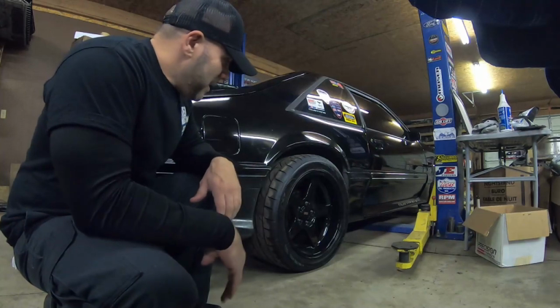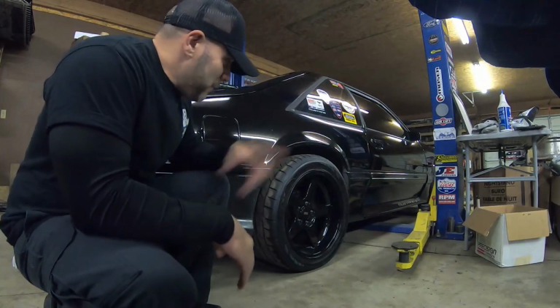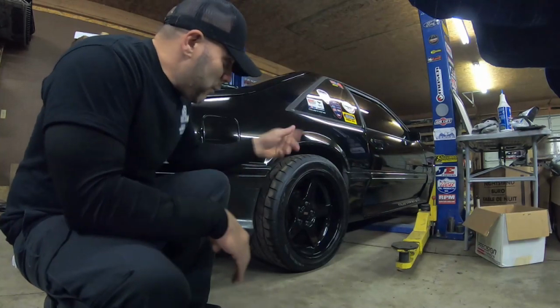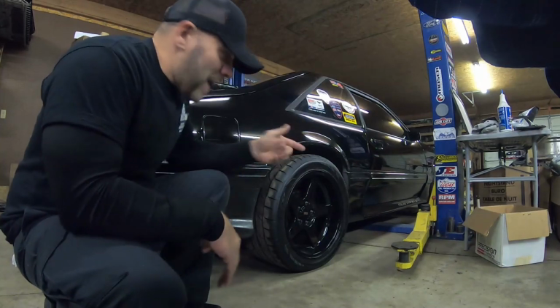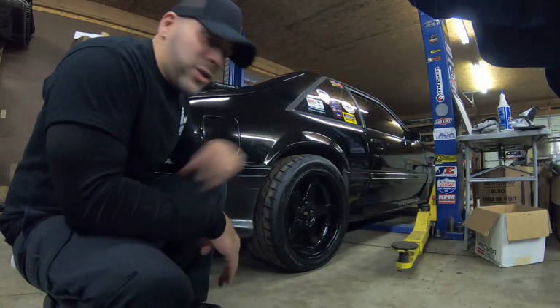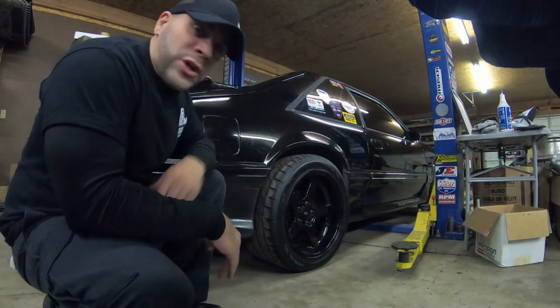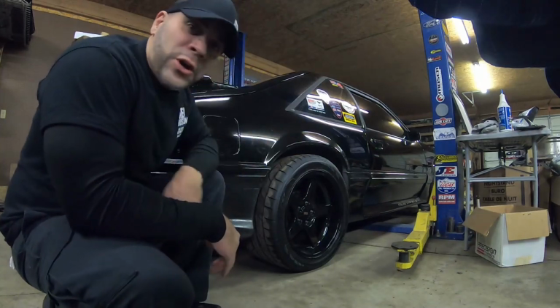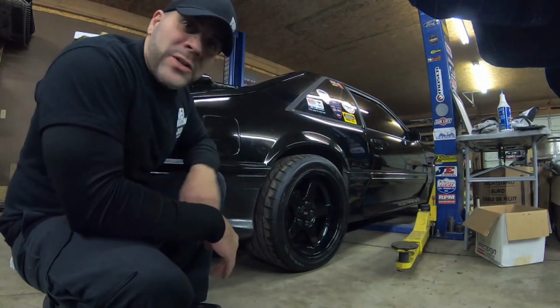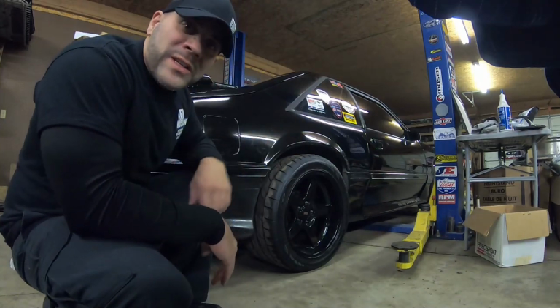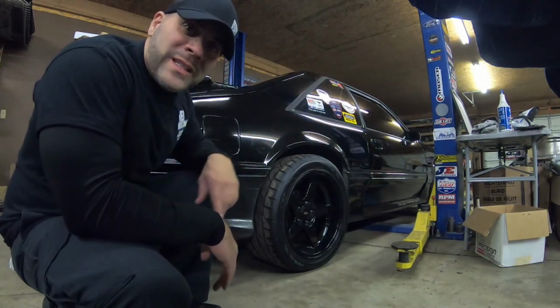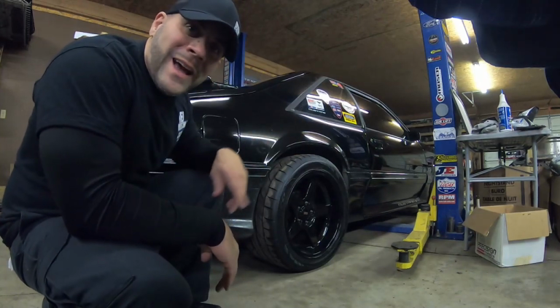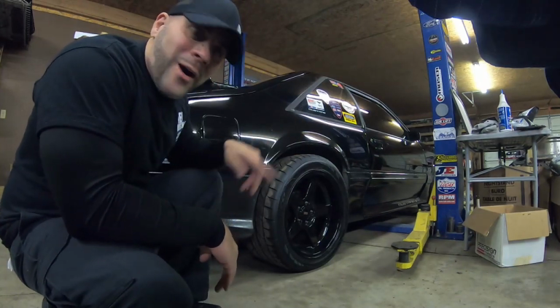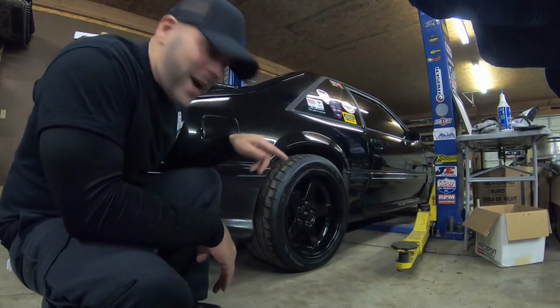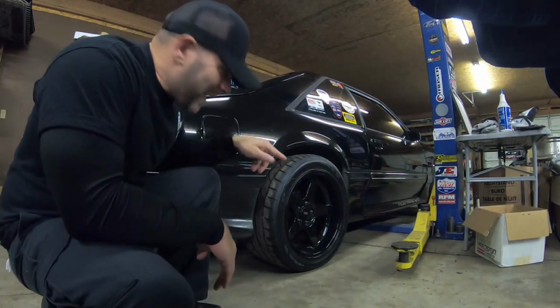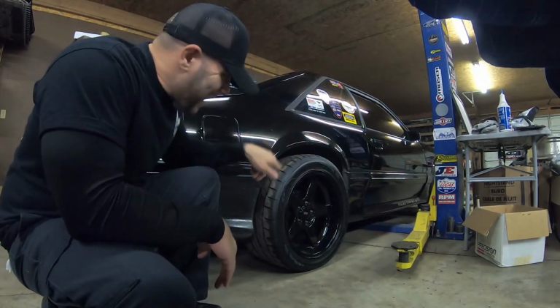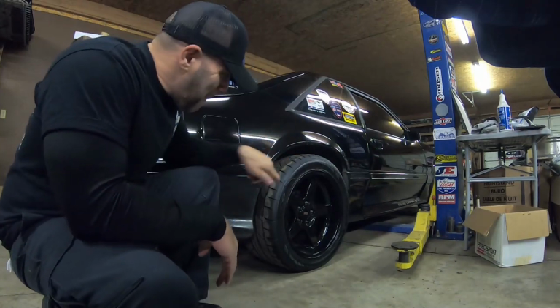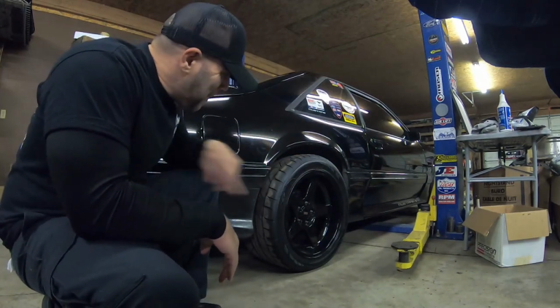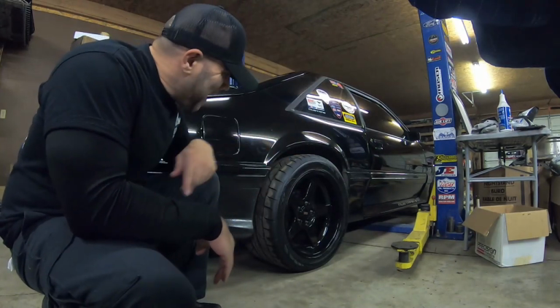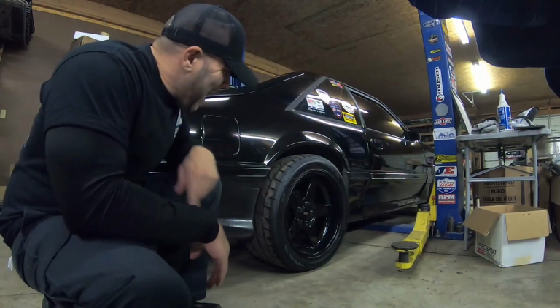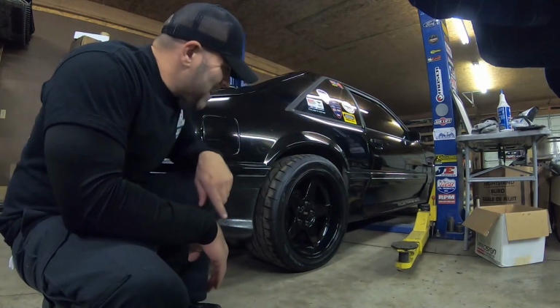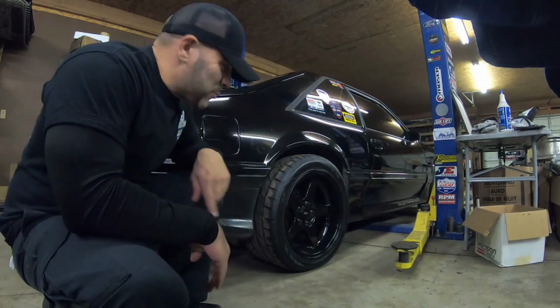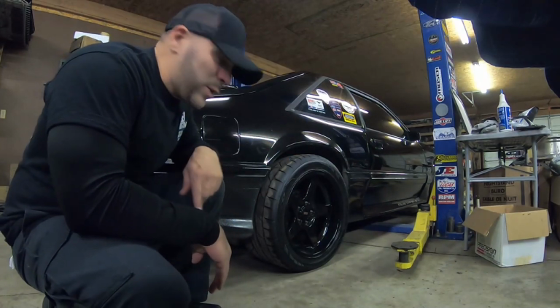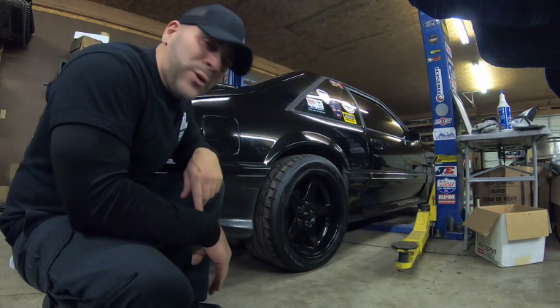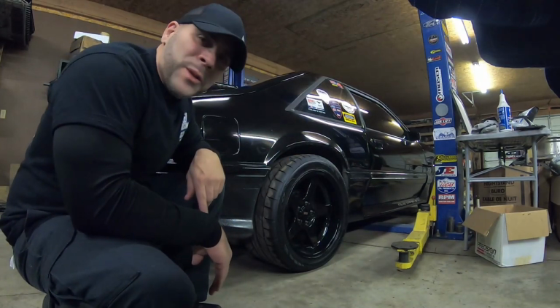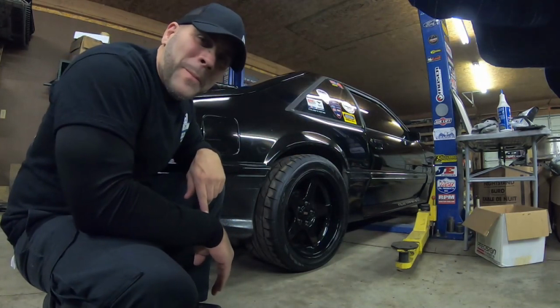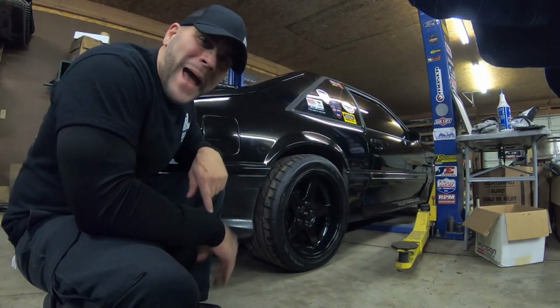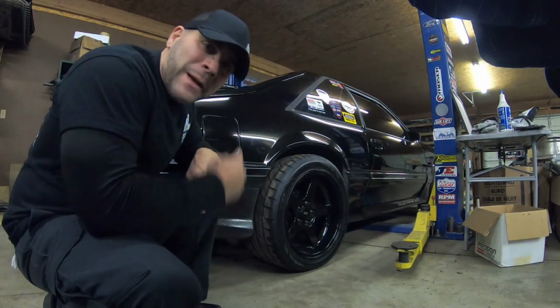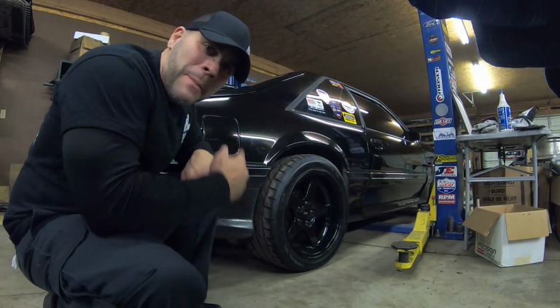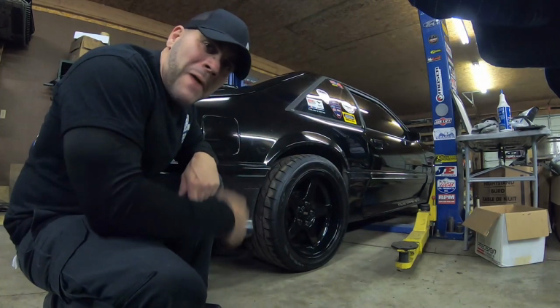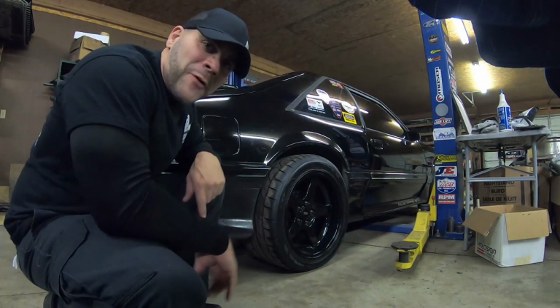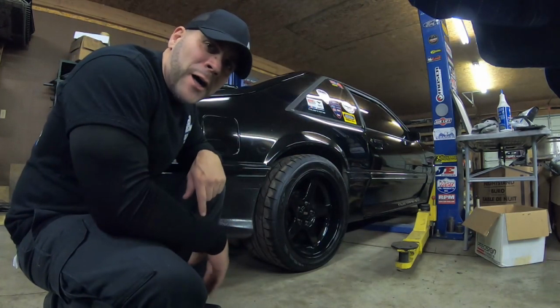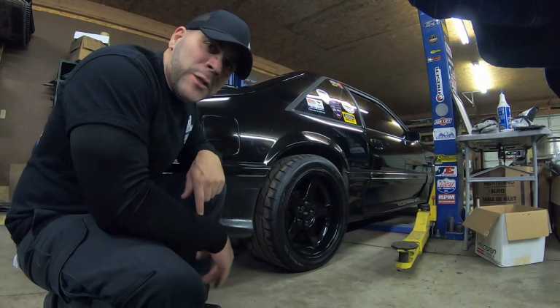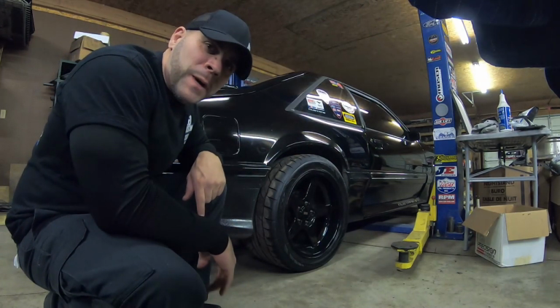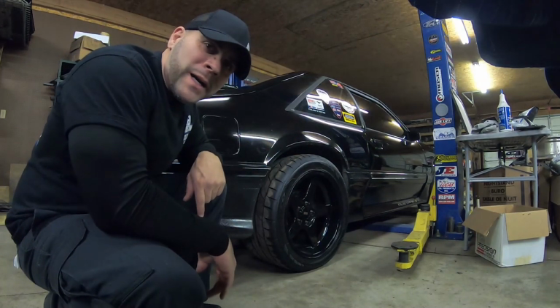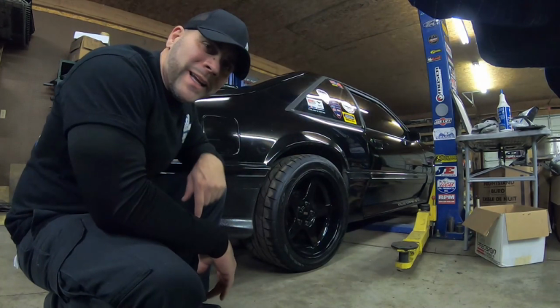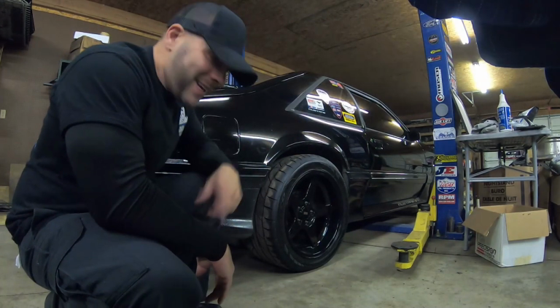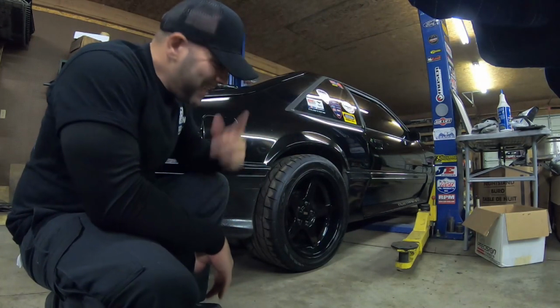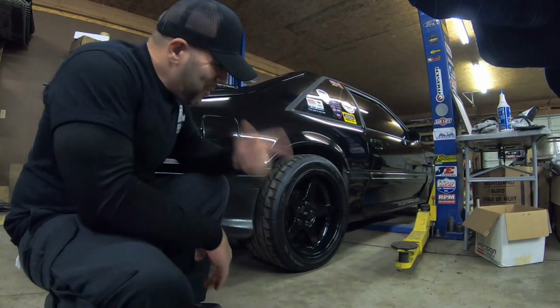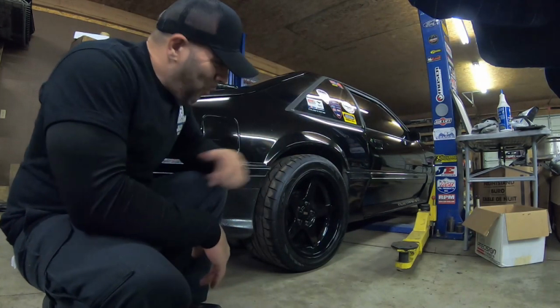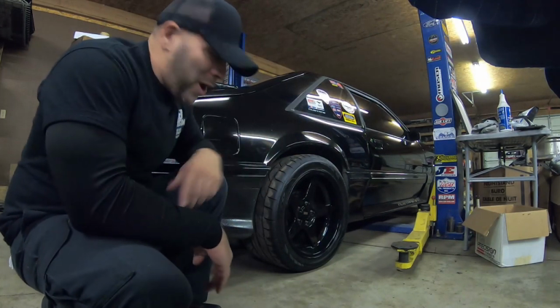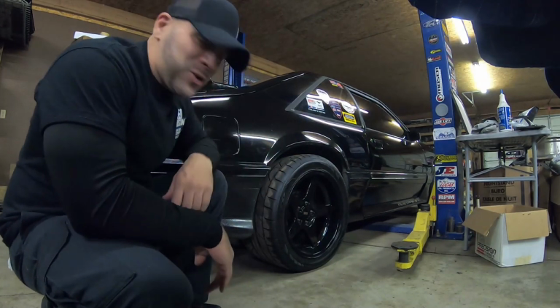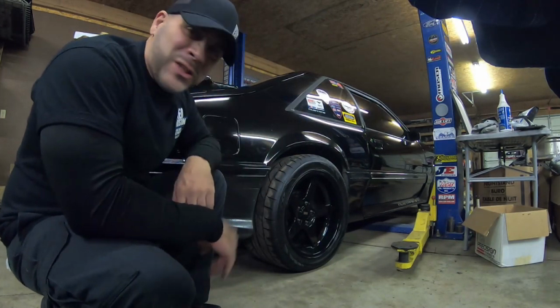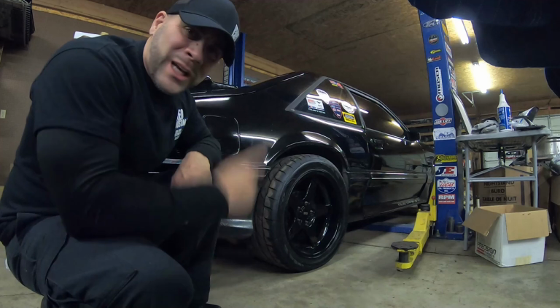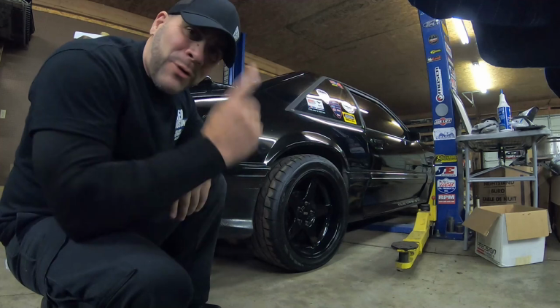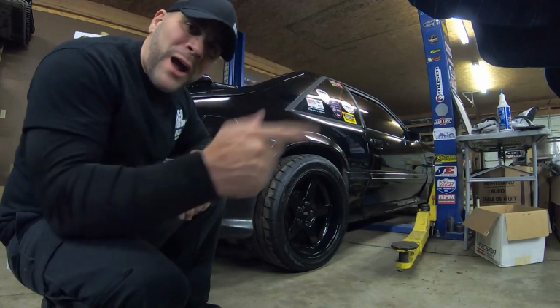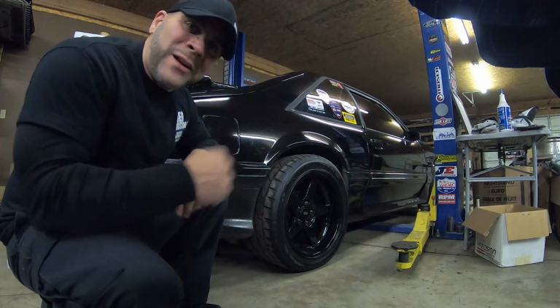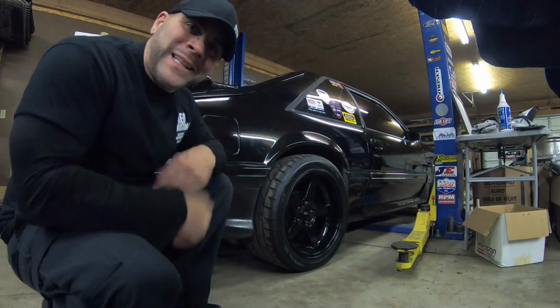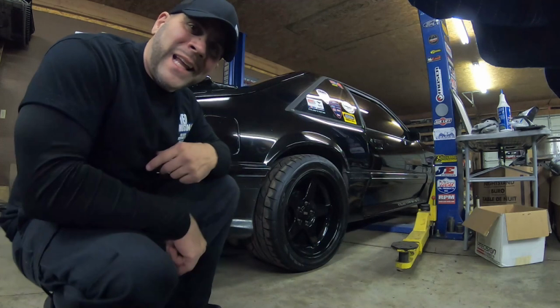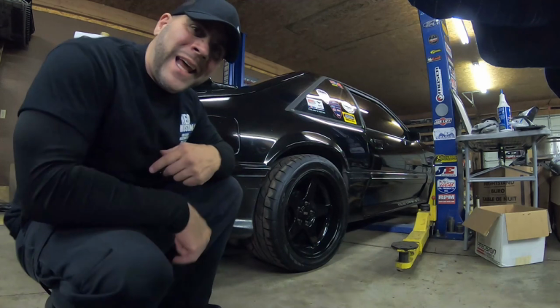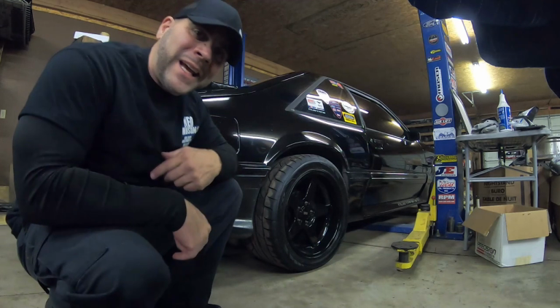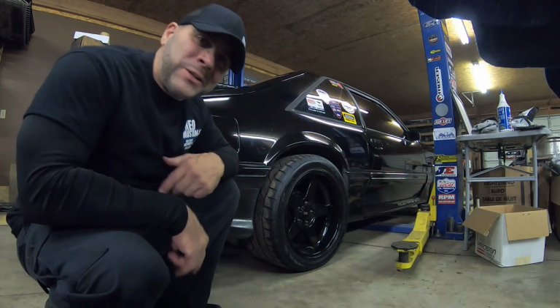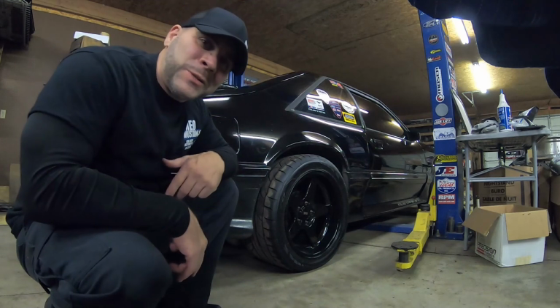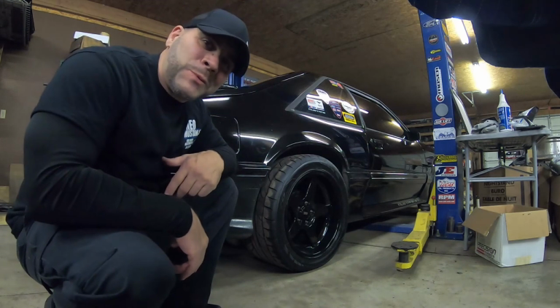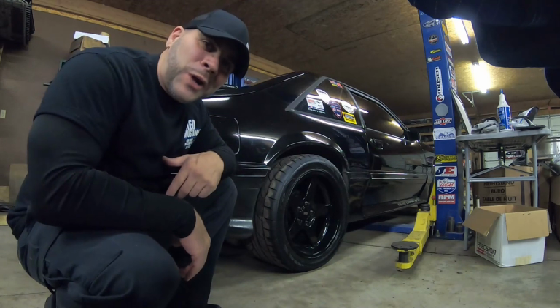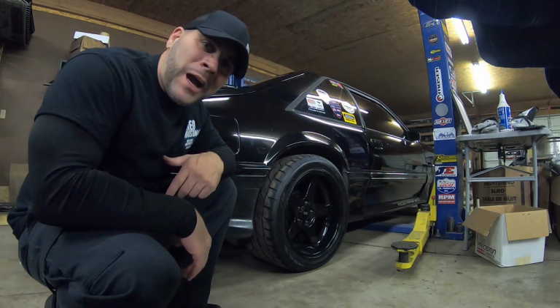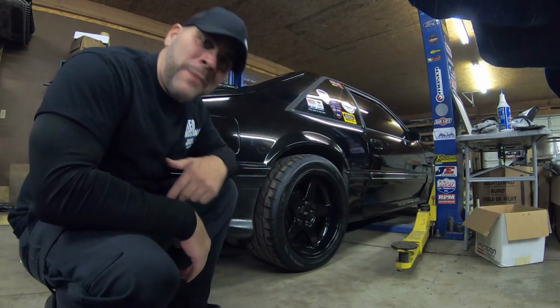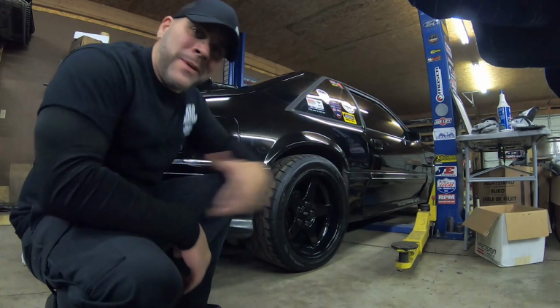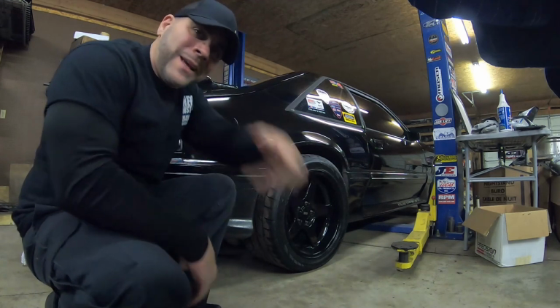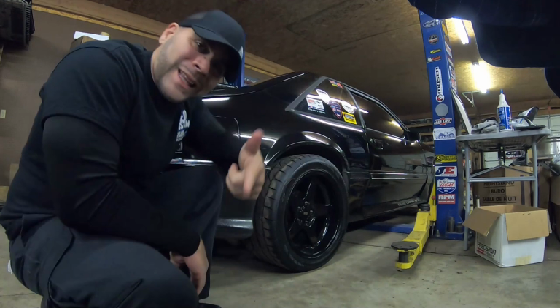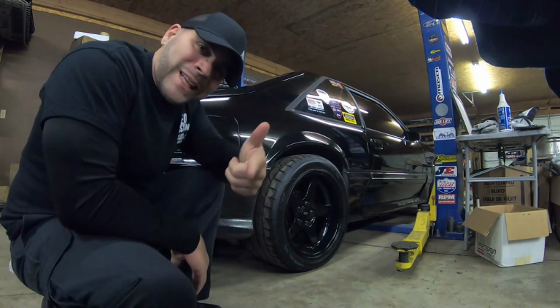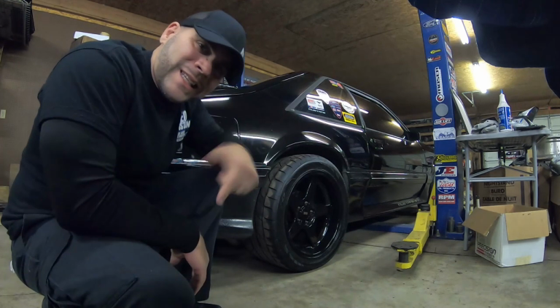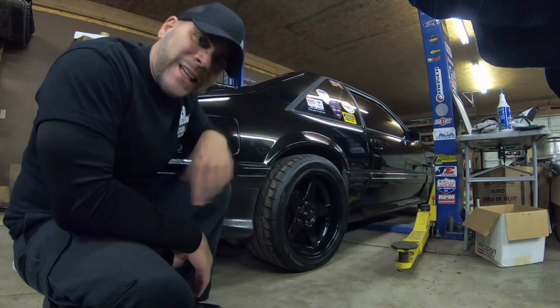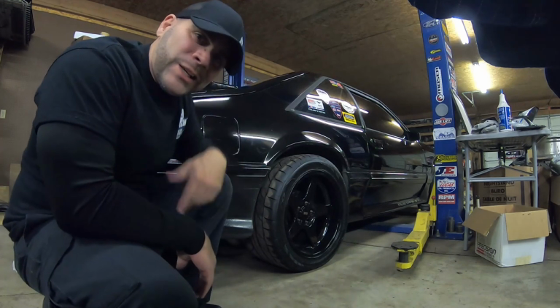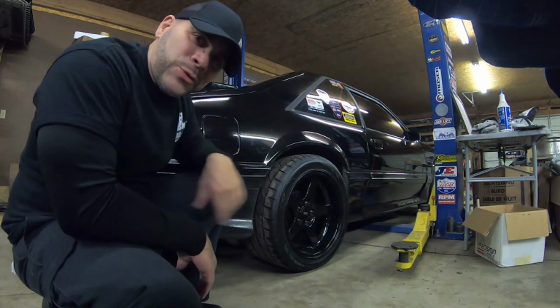If you guys are curious to see how I got that big wheel on the back of my Fox body, why don't you stick around, hit that like and subscribe? Let's get in.